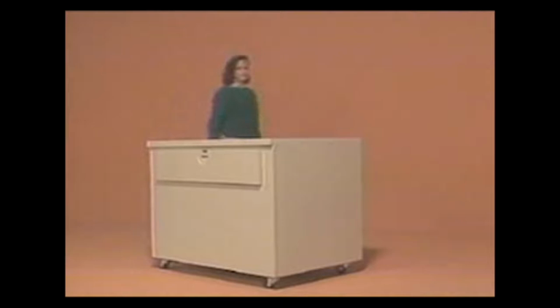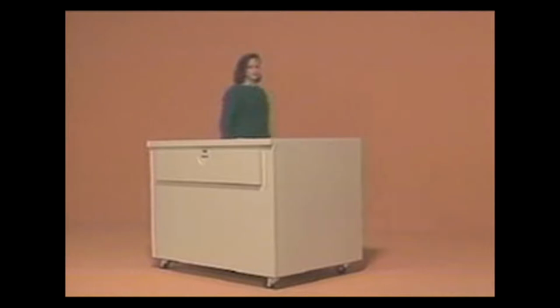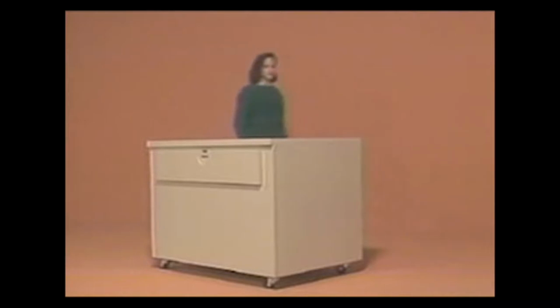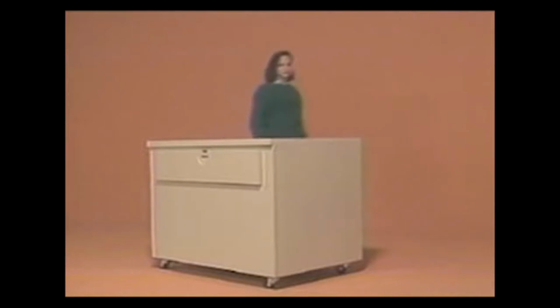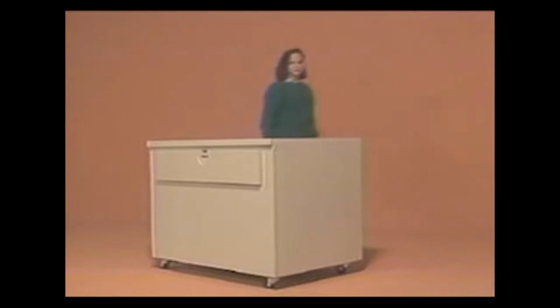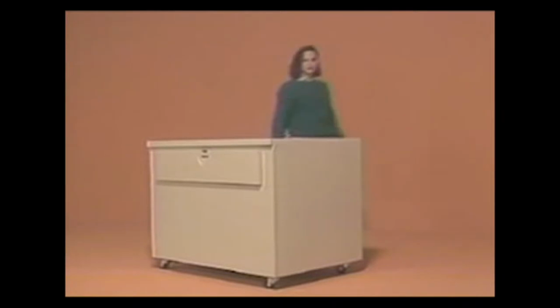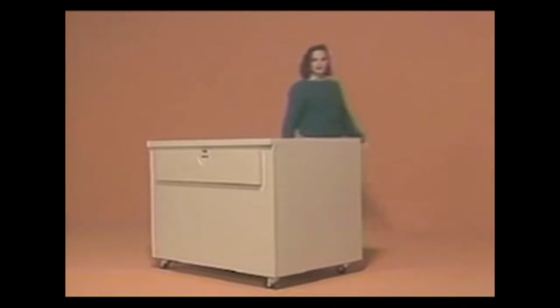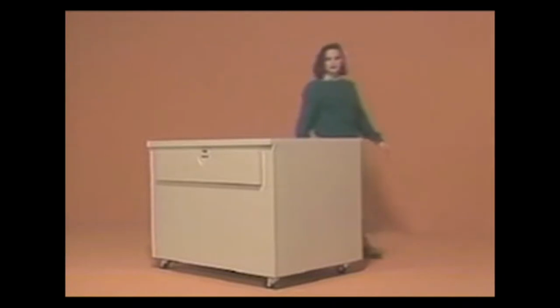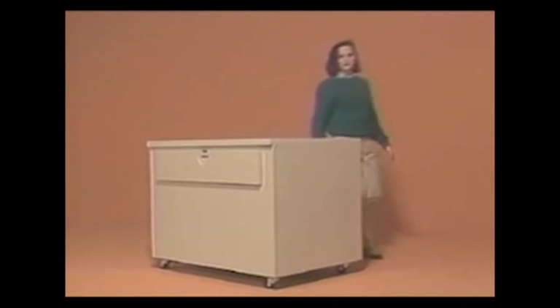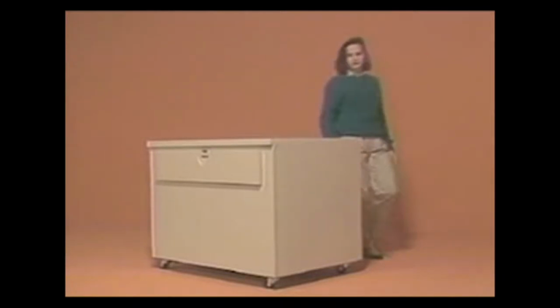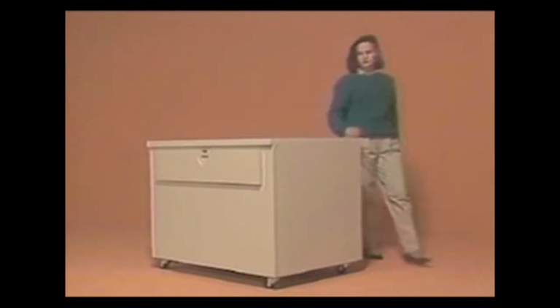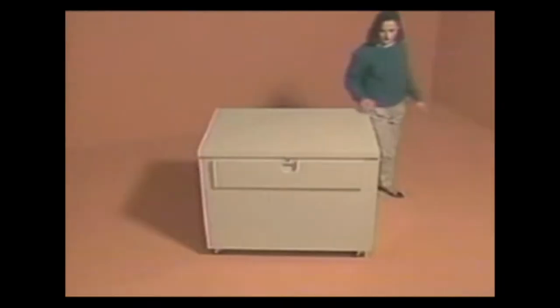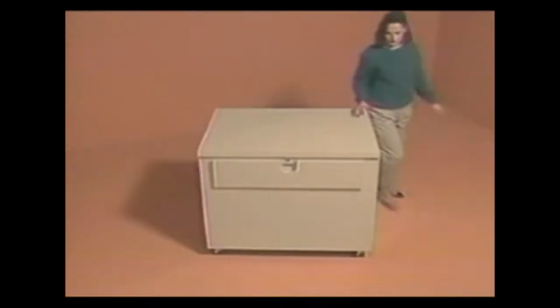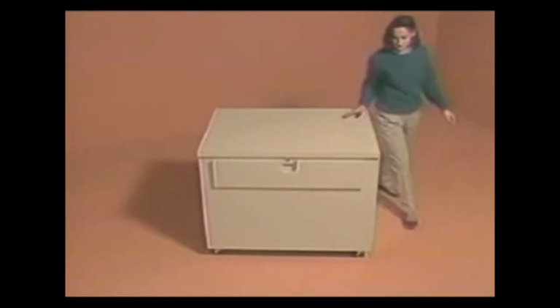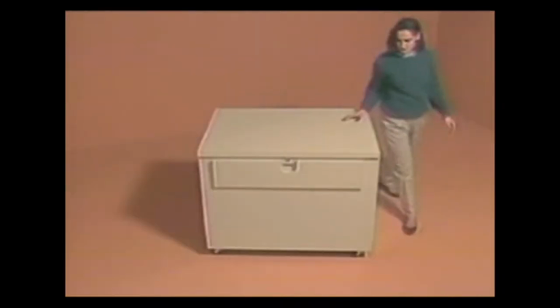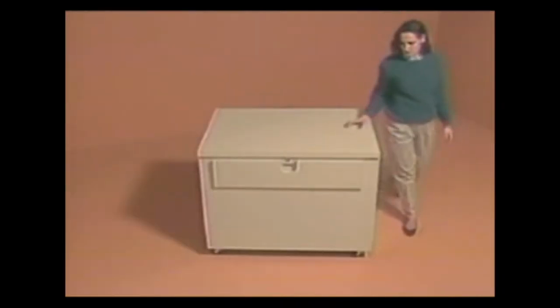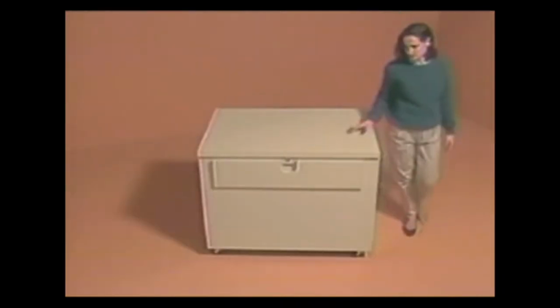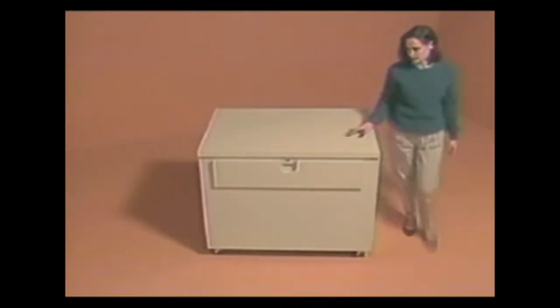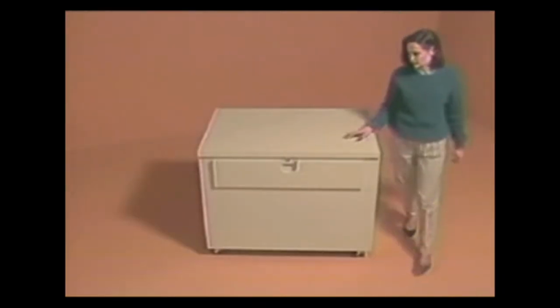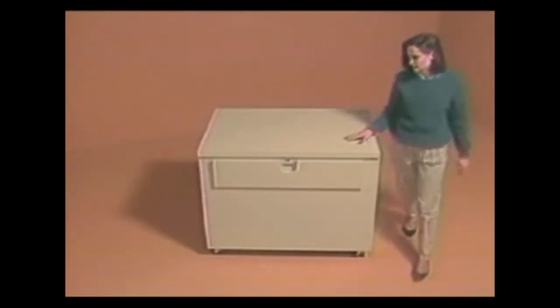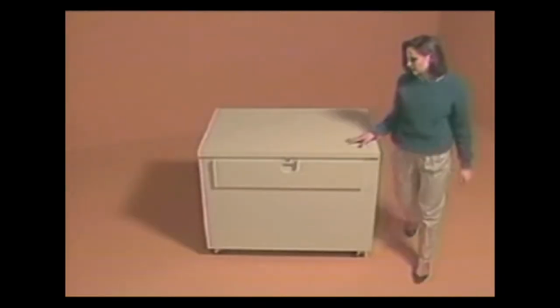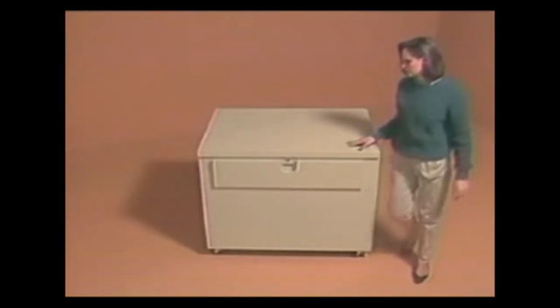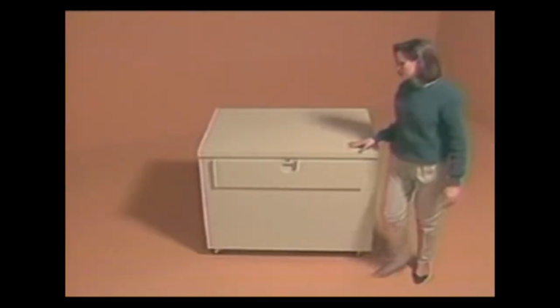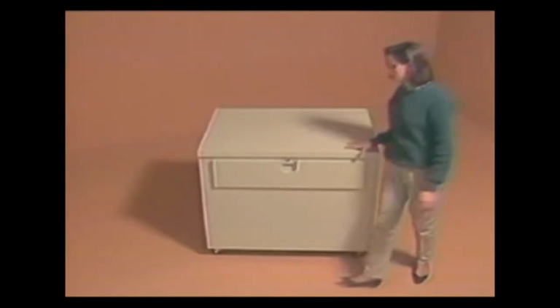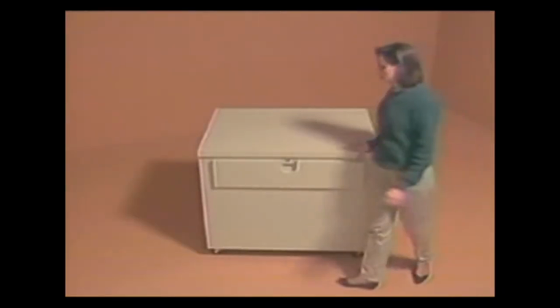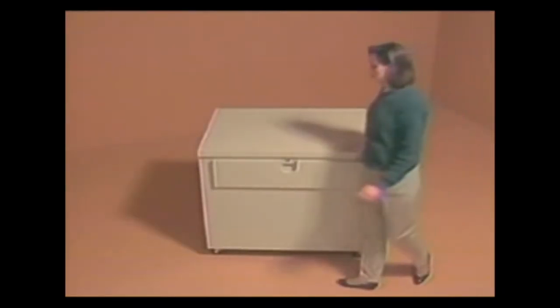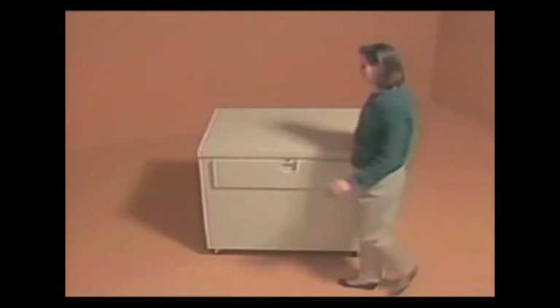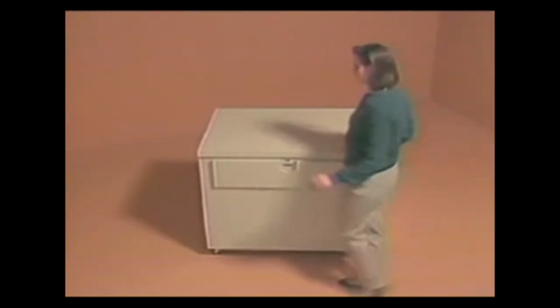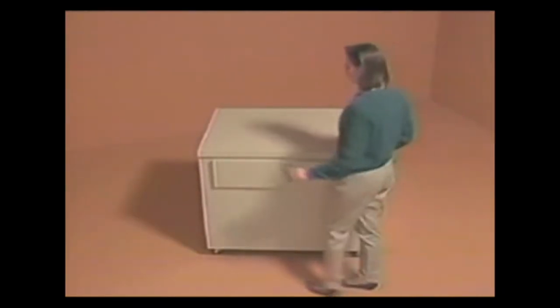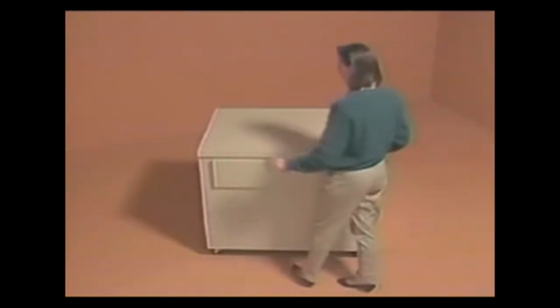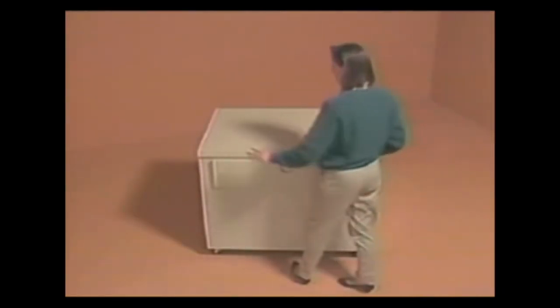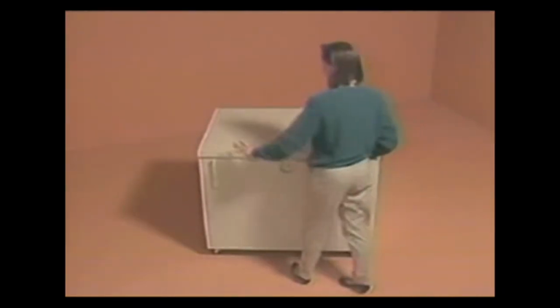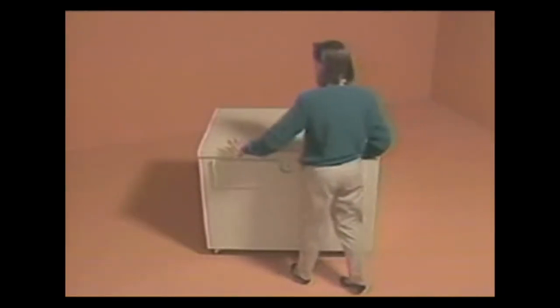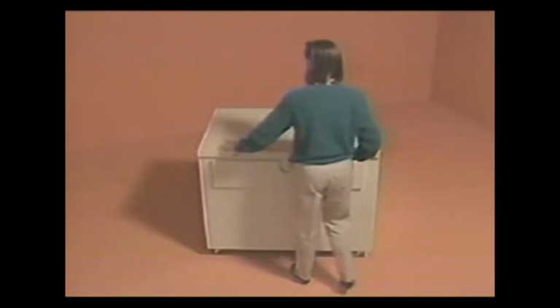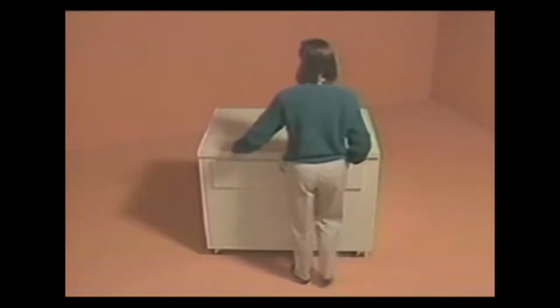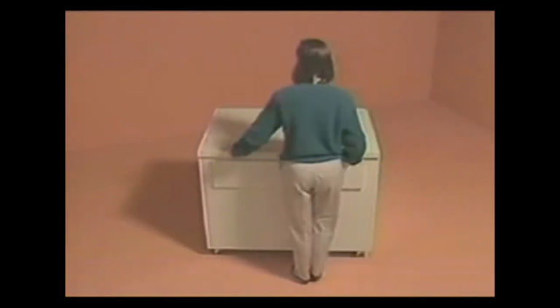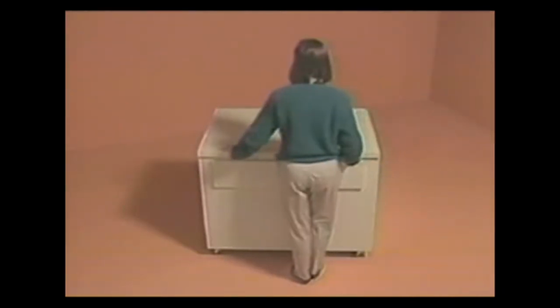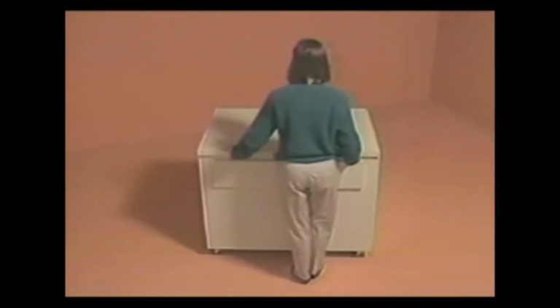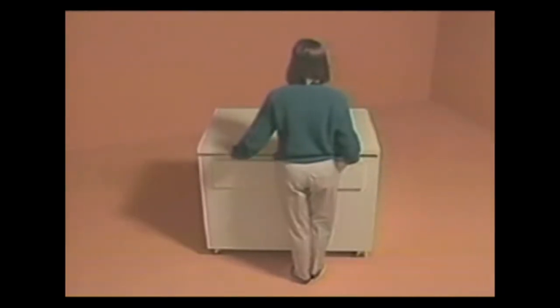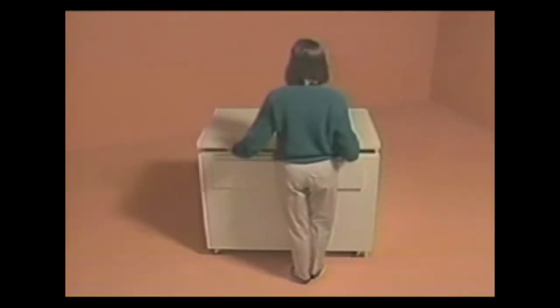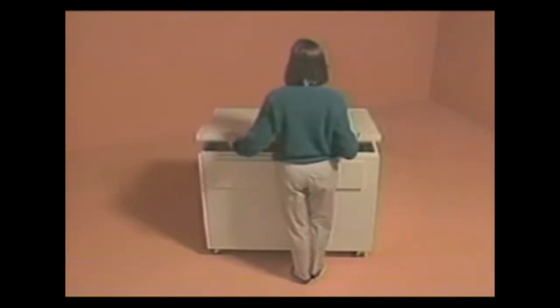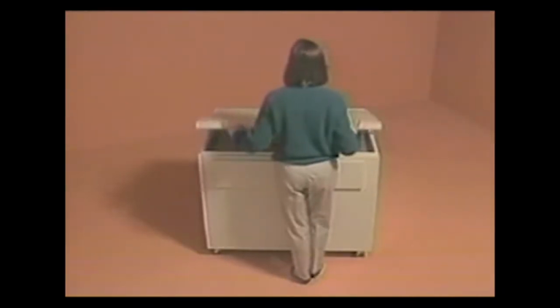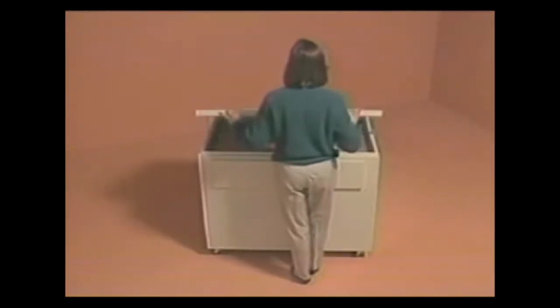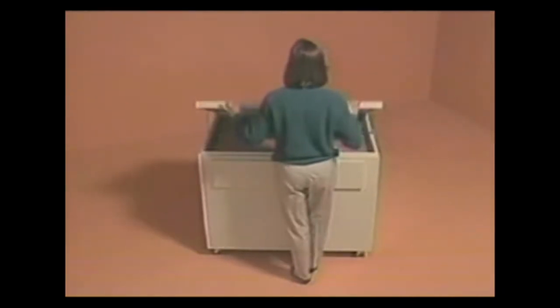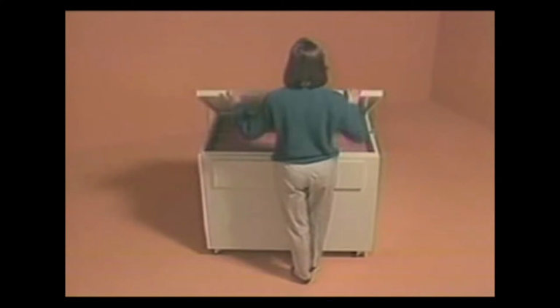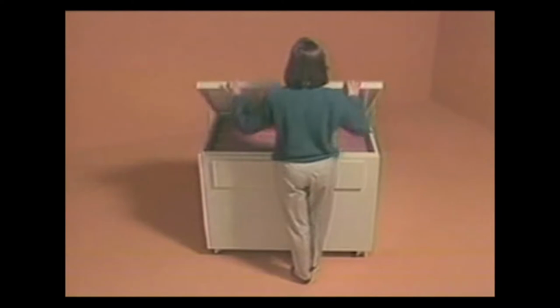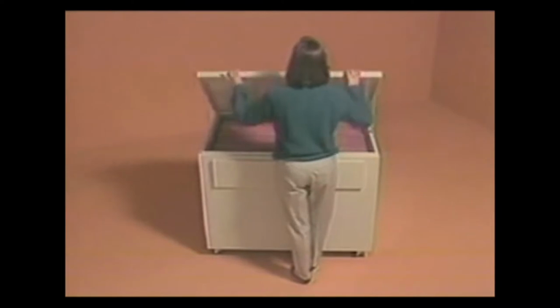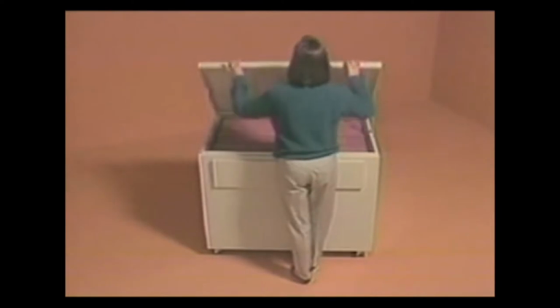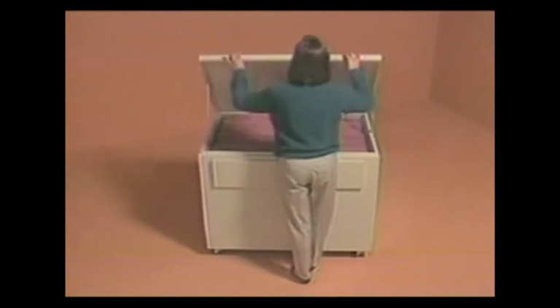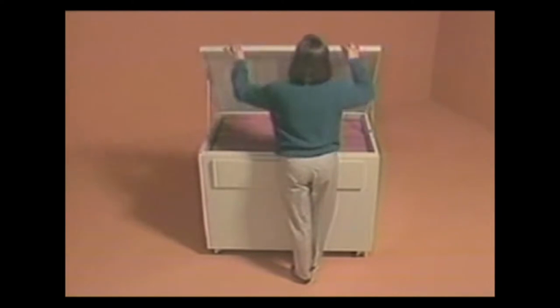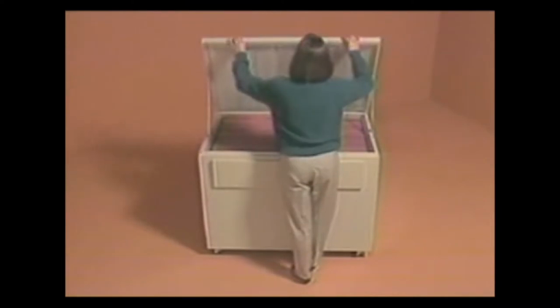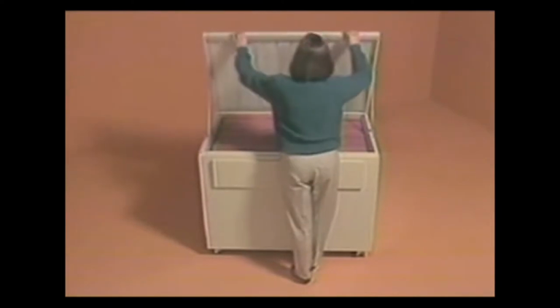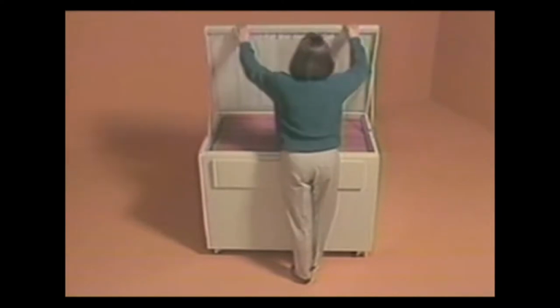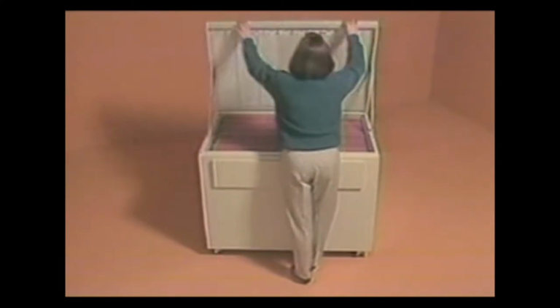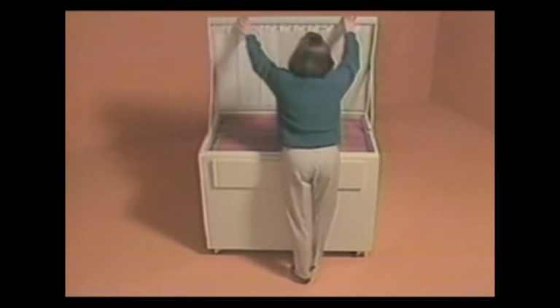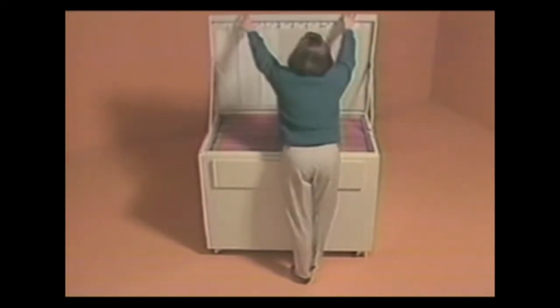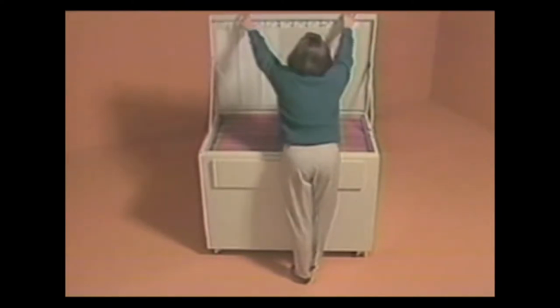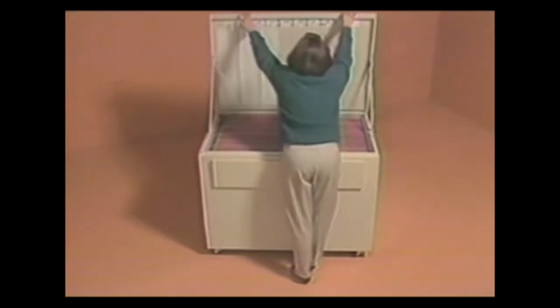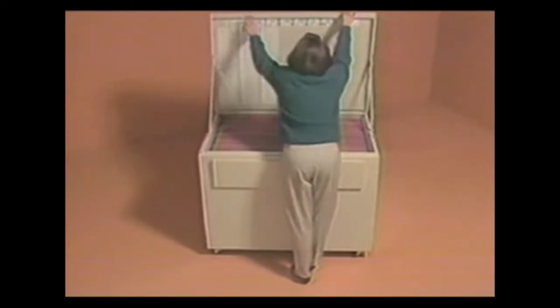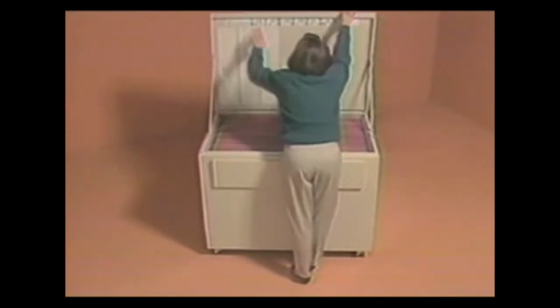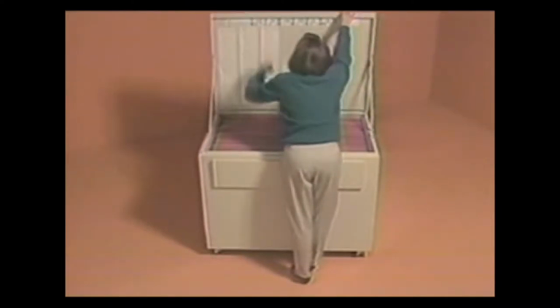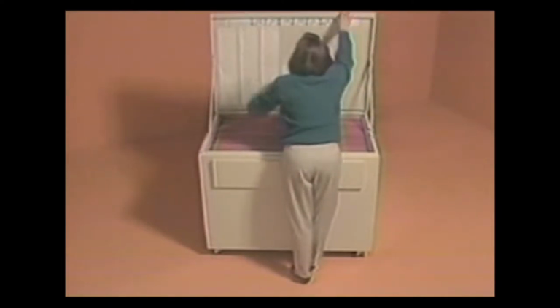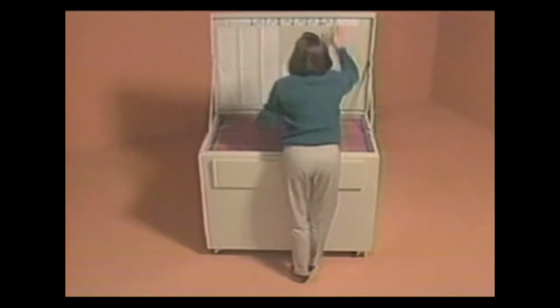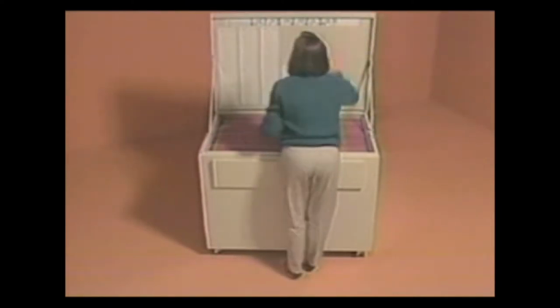No awkward ladders, no bending, no kneeling on the floor. All filing is done at waist height.